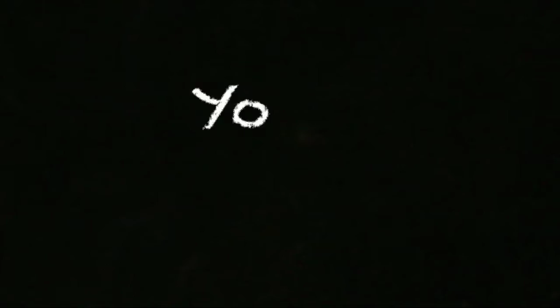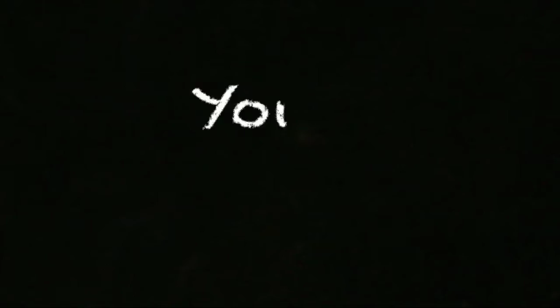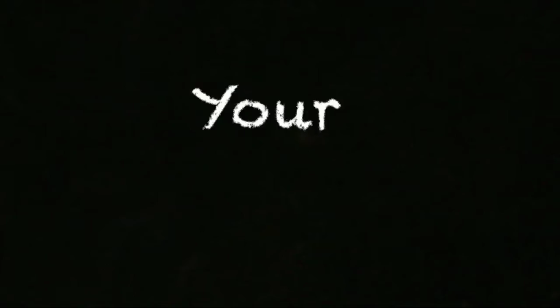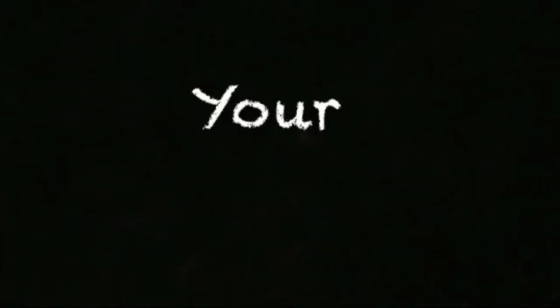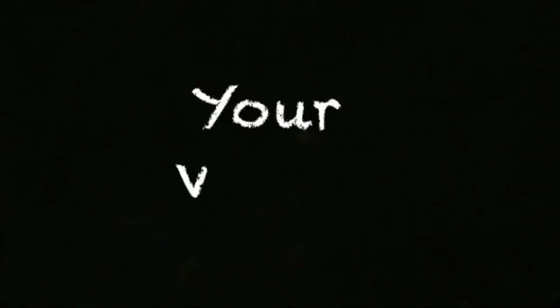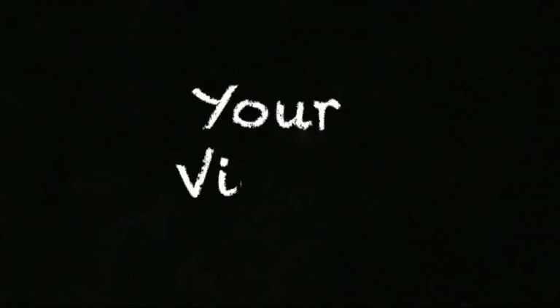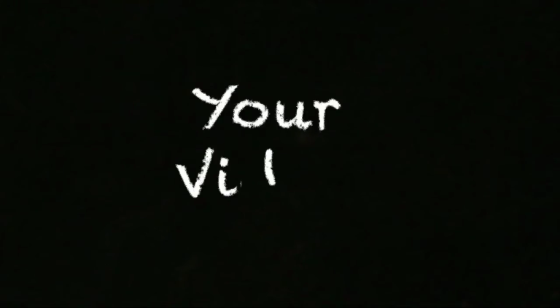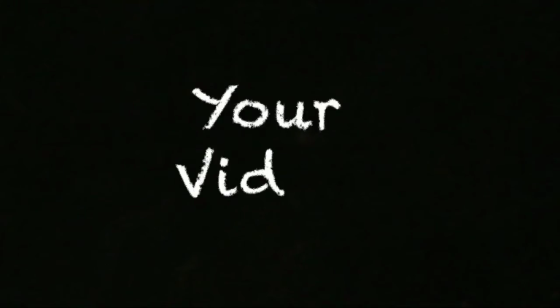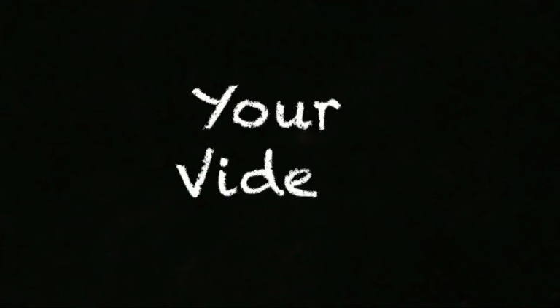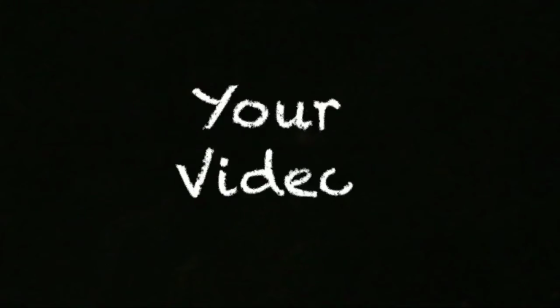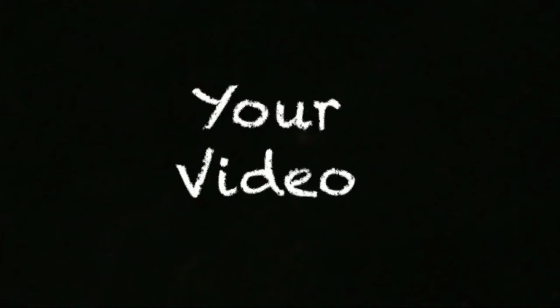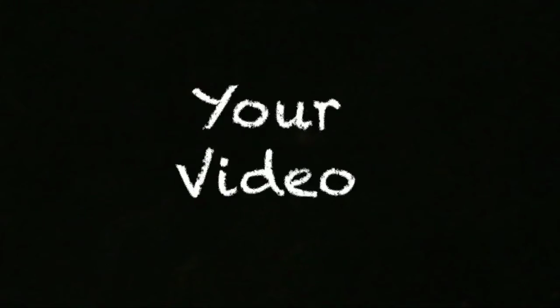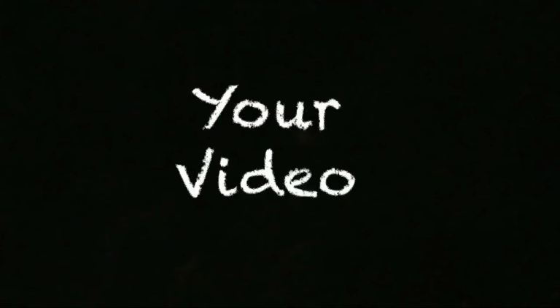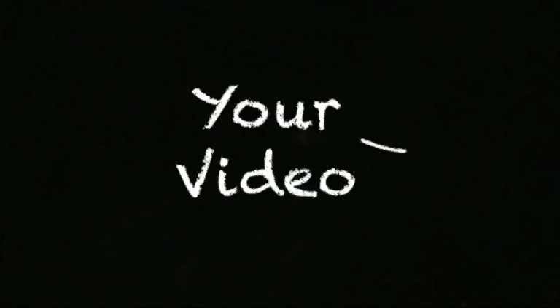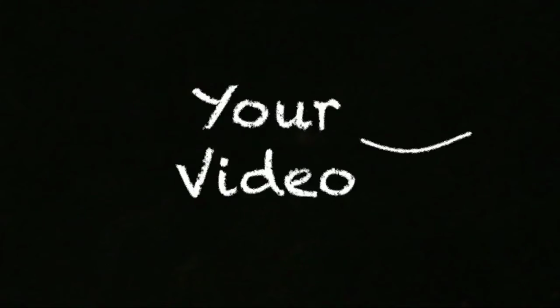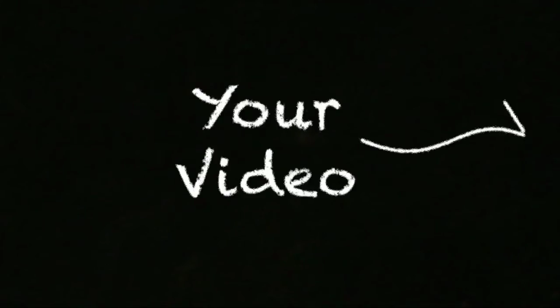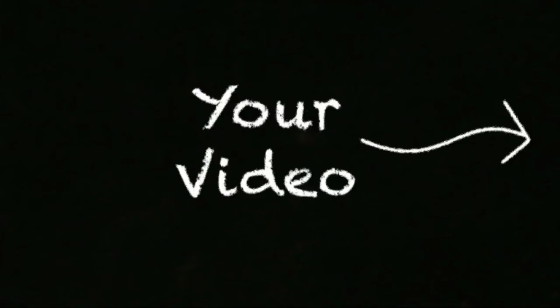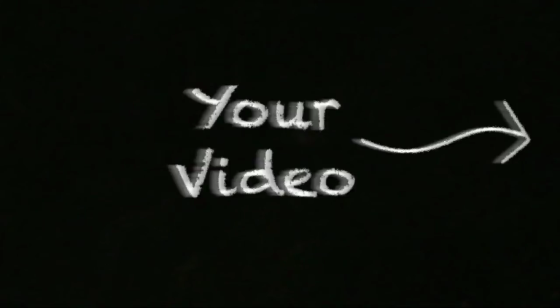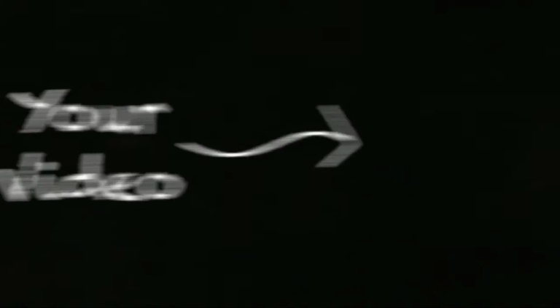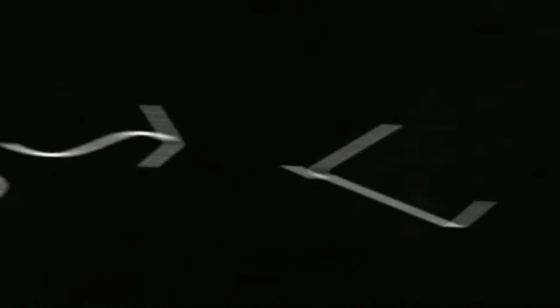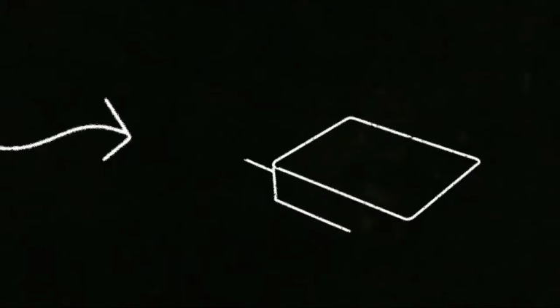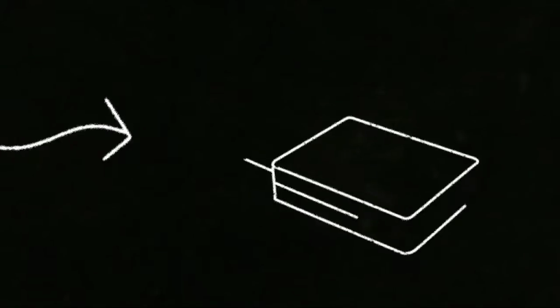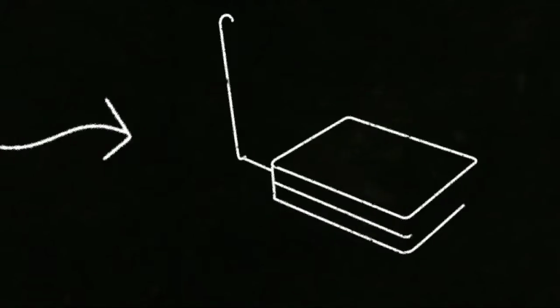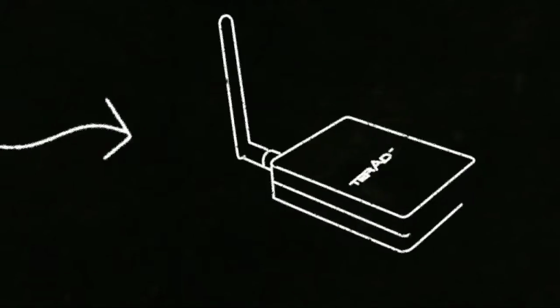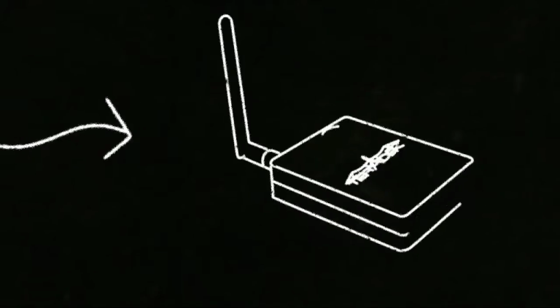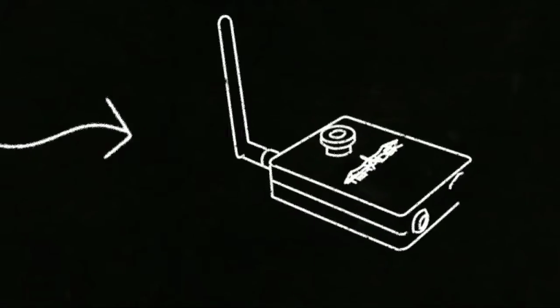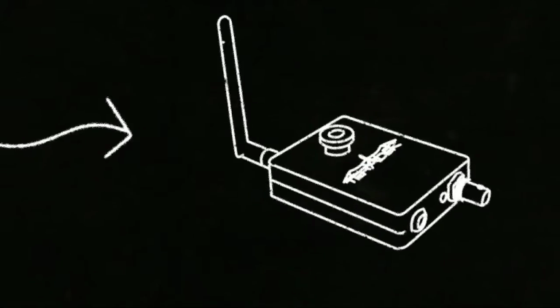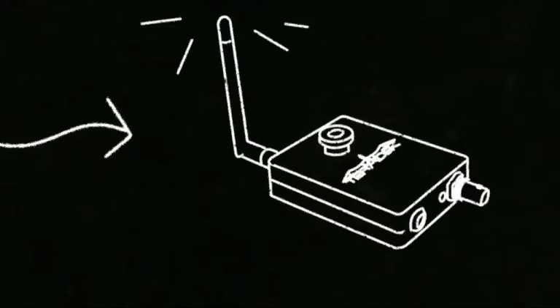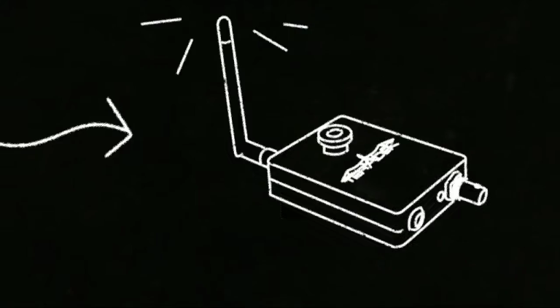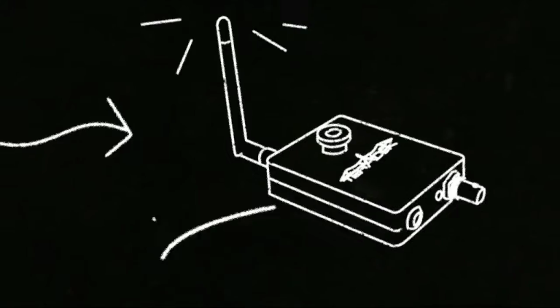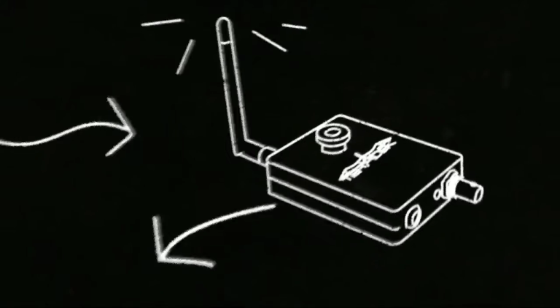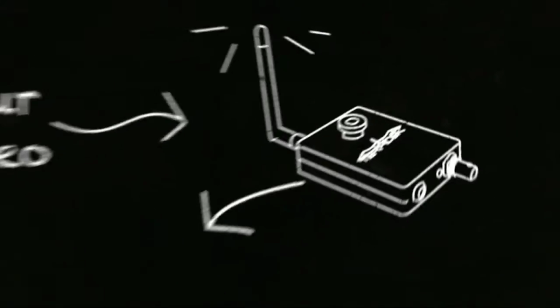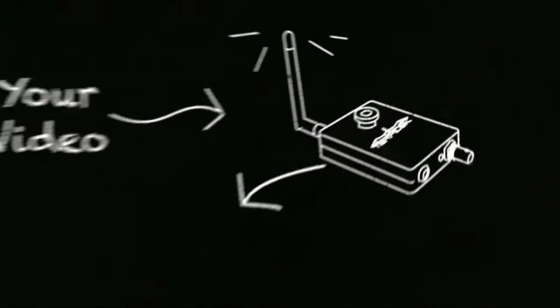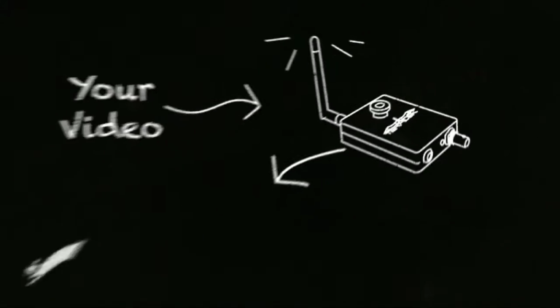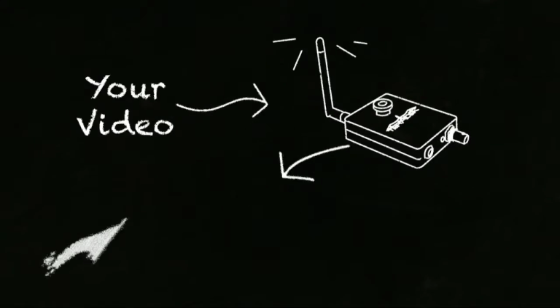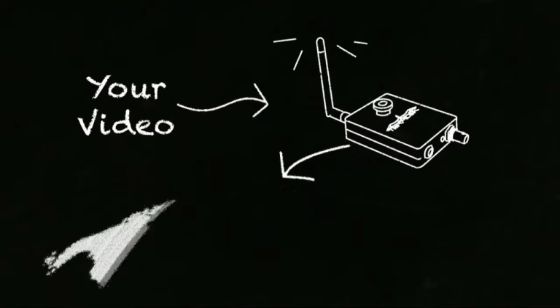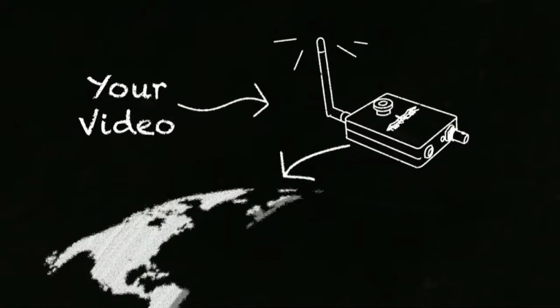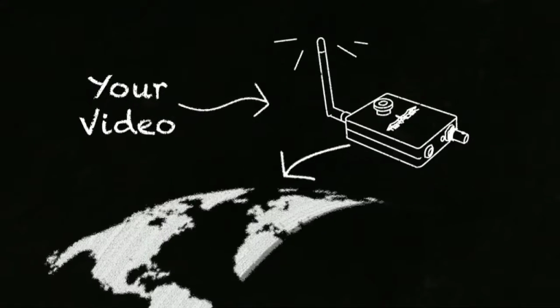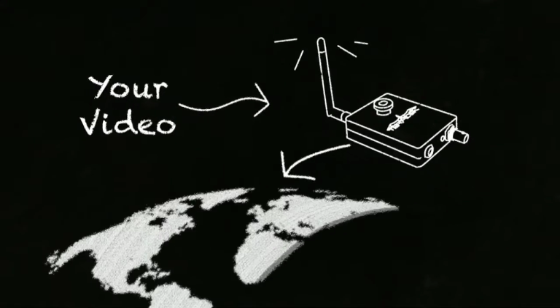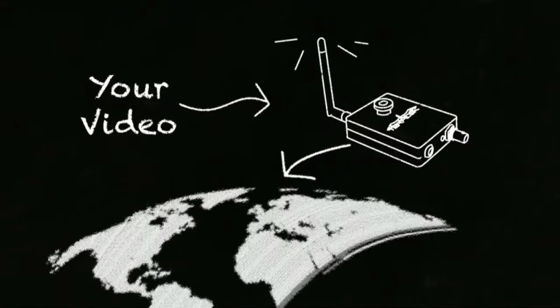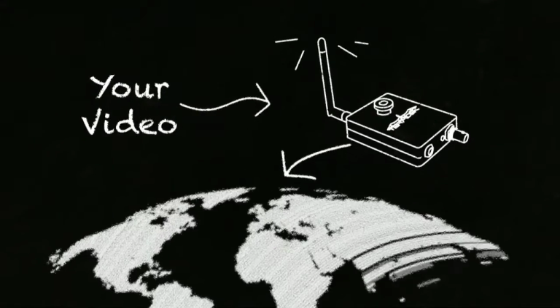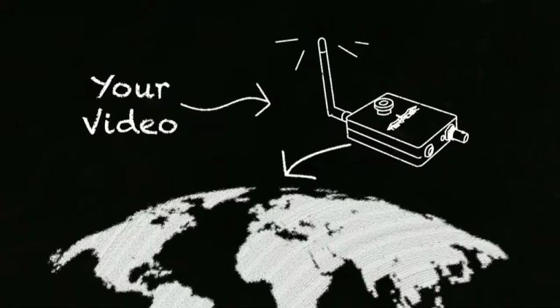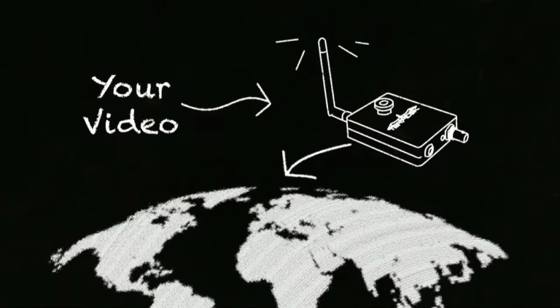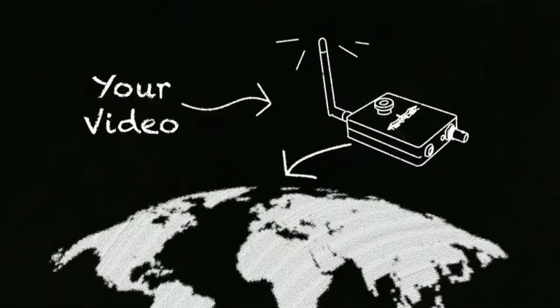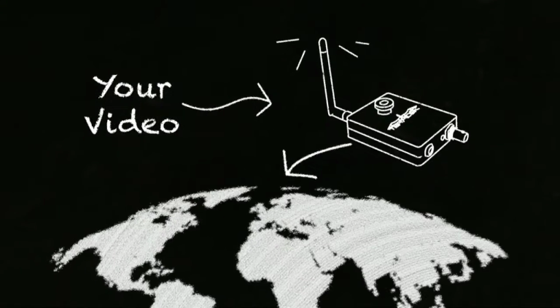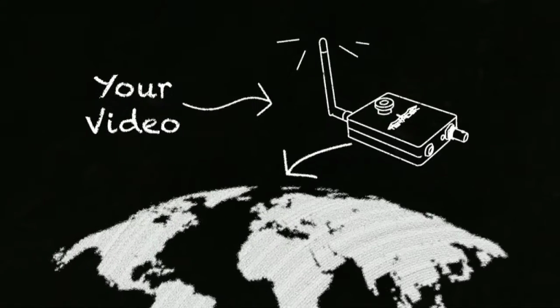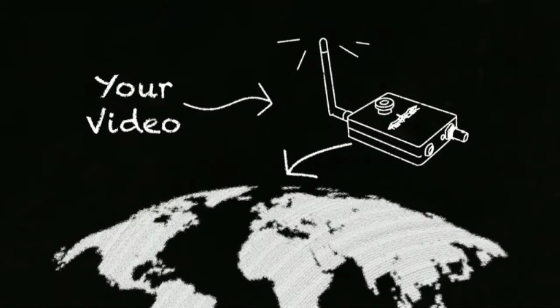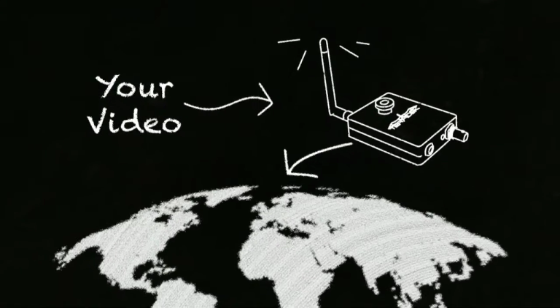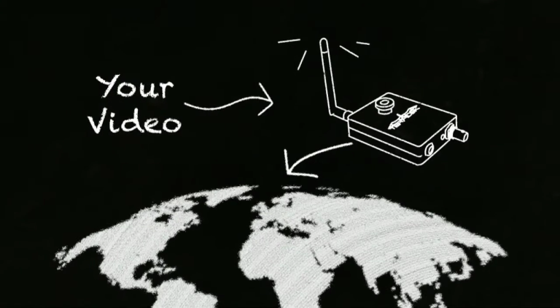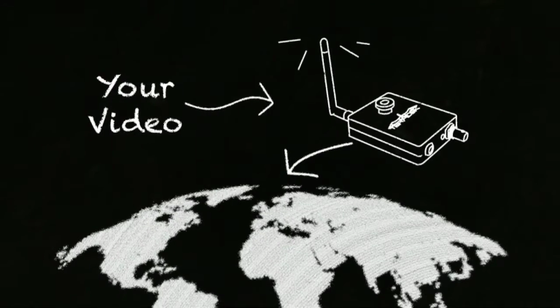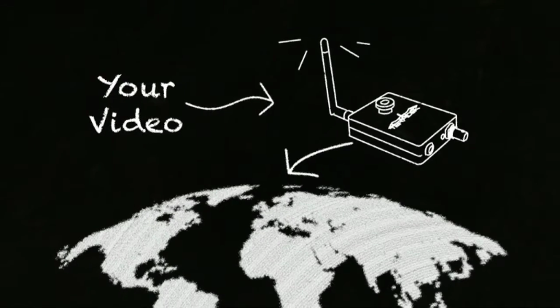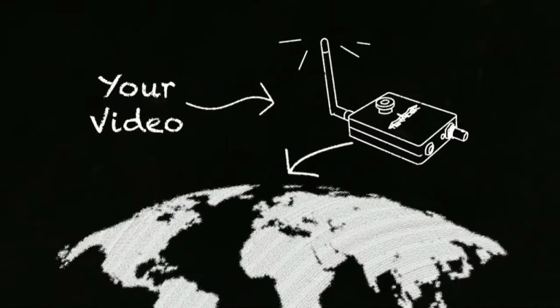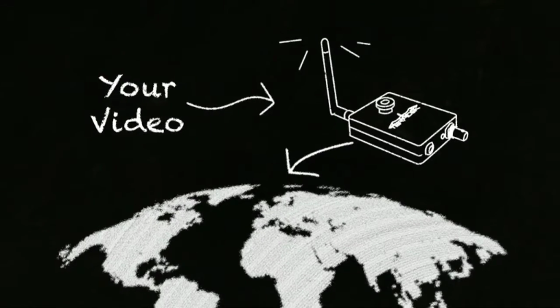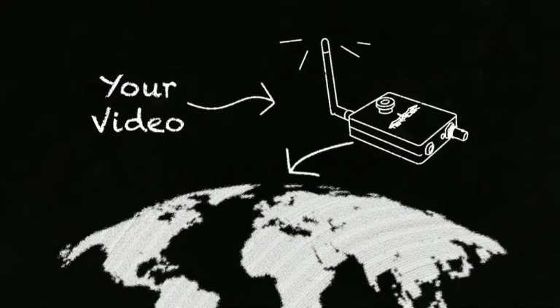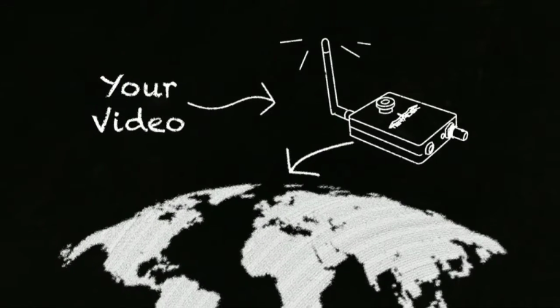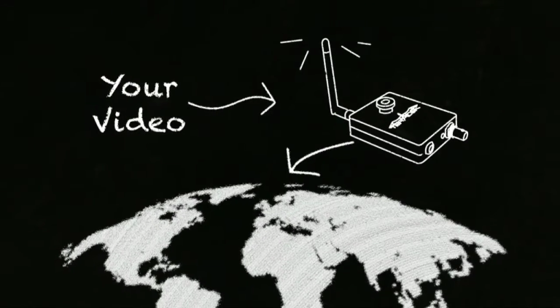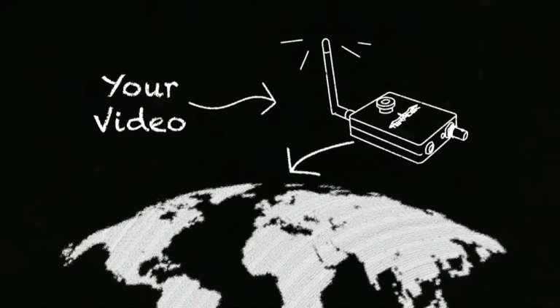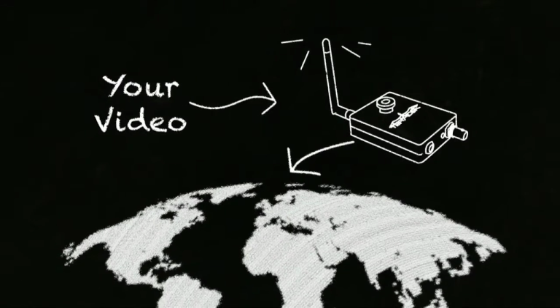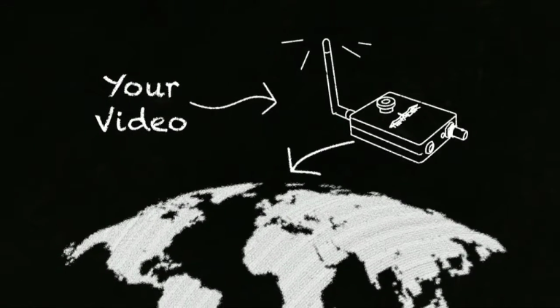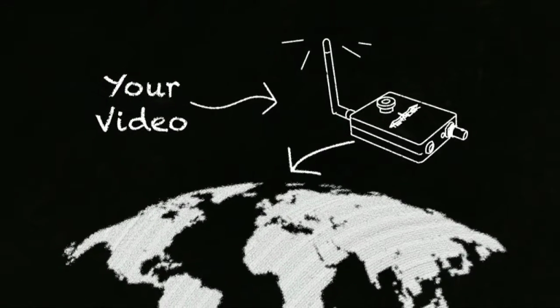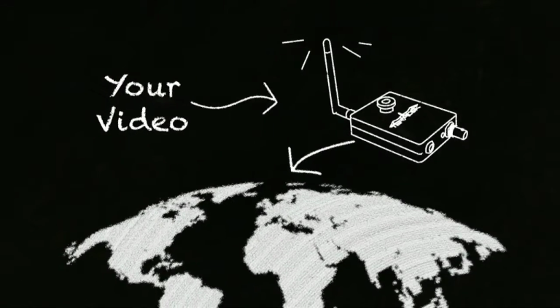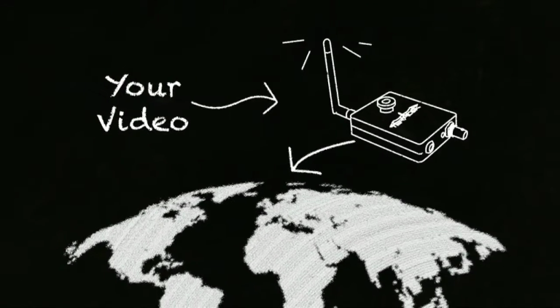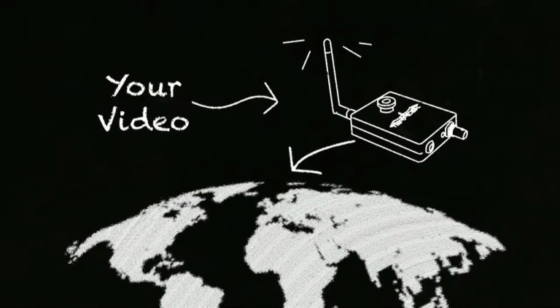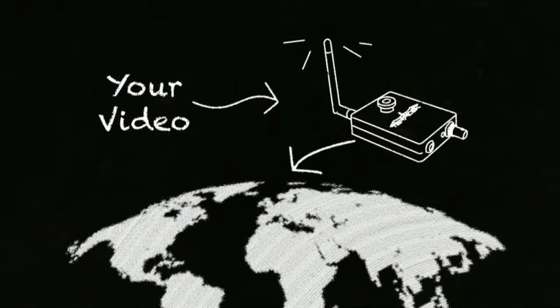This little device takes the video your camera is providing, encodes it, and then streams that video either locally or over the Internet.